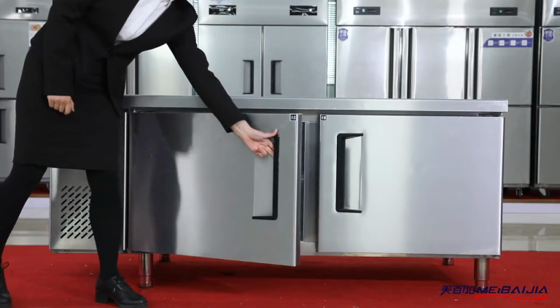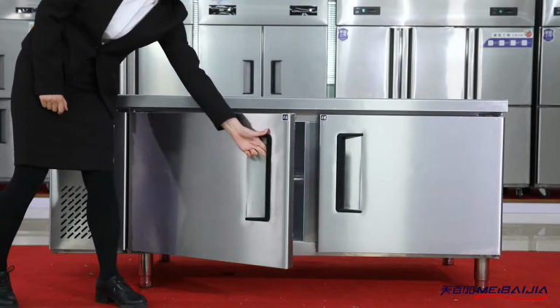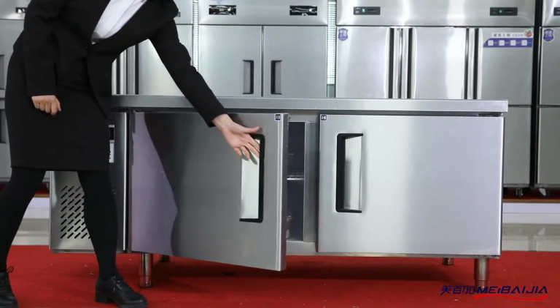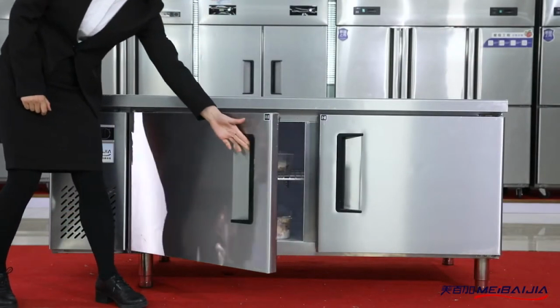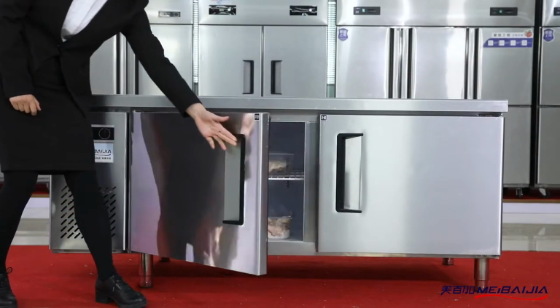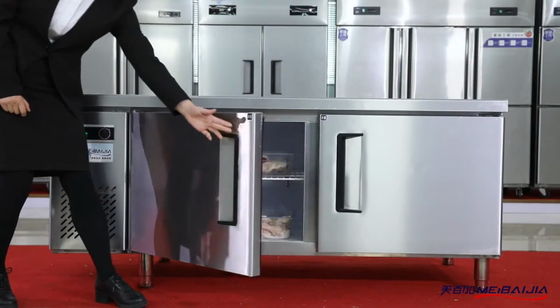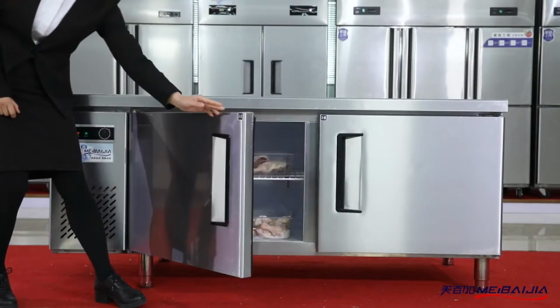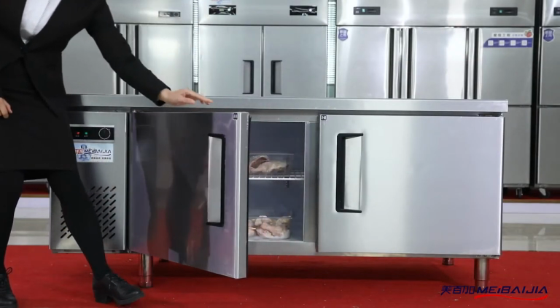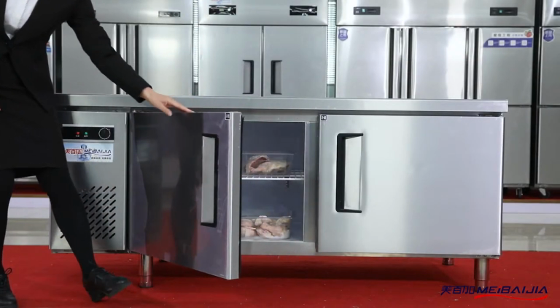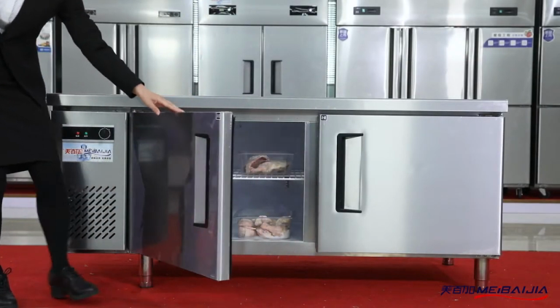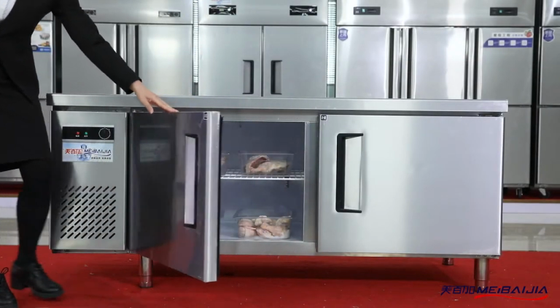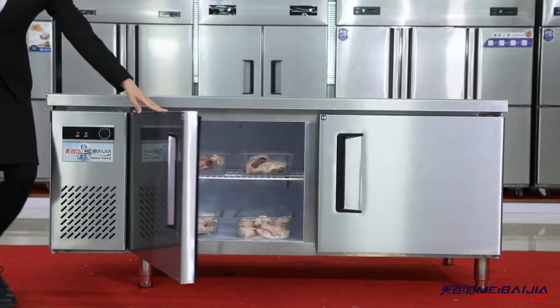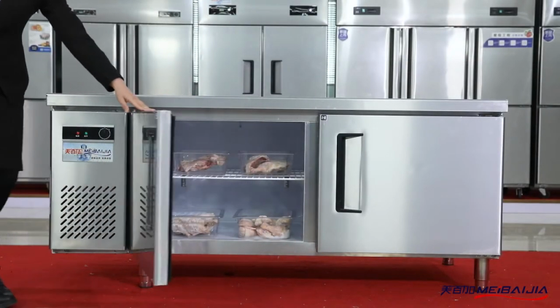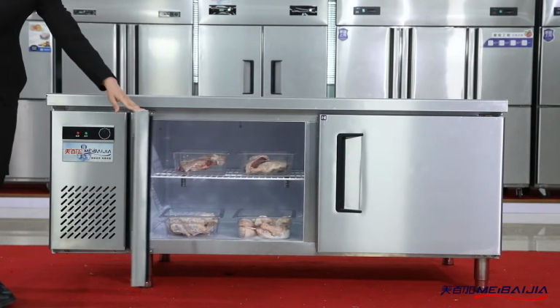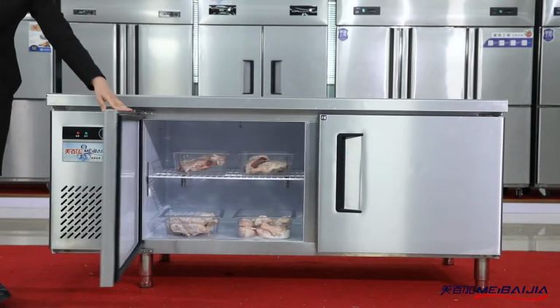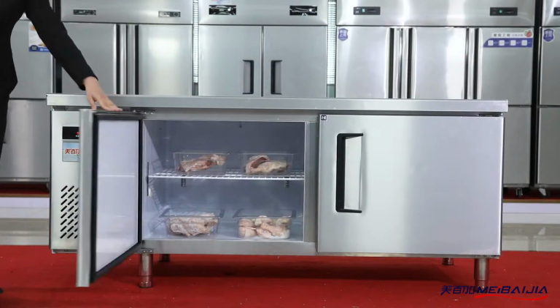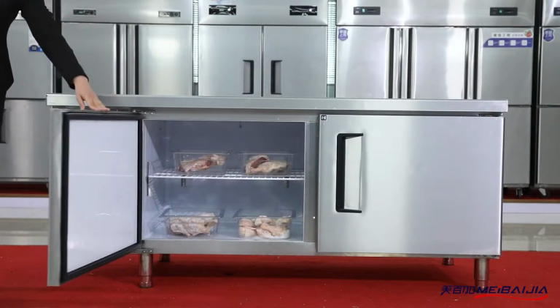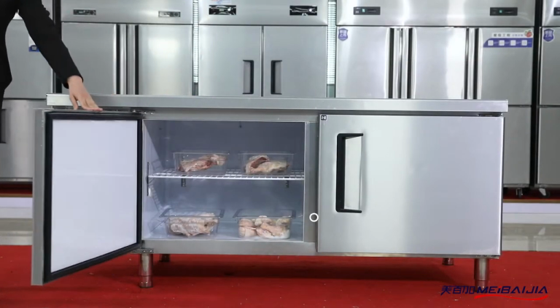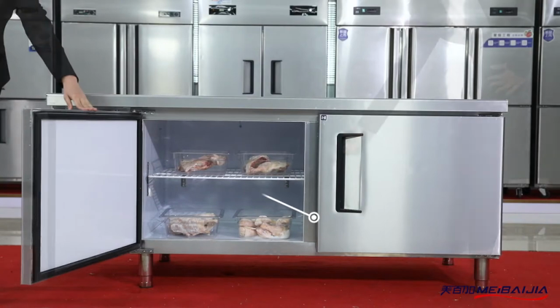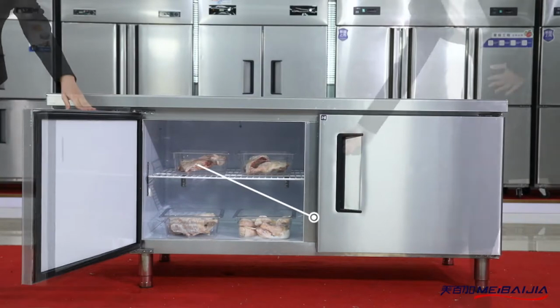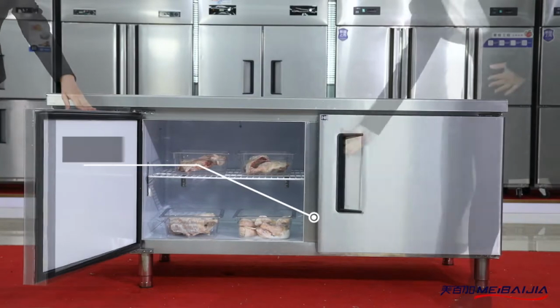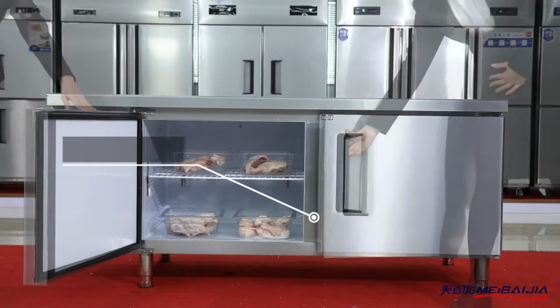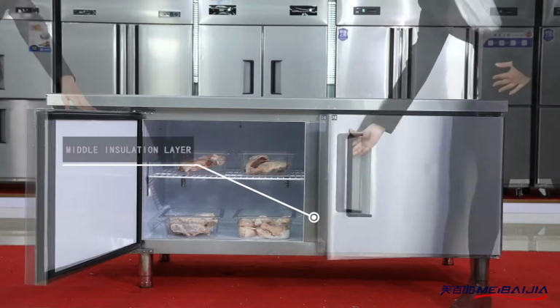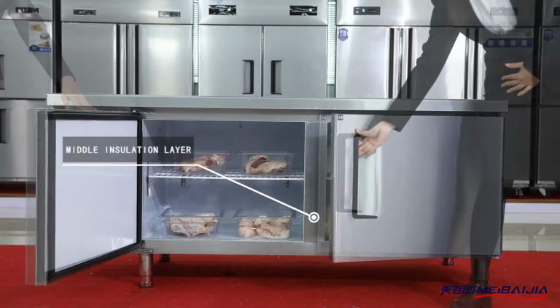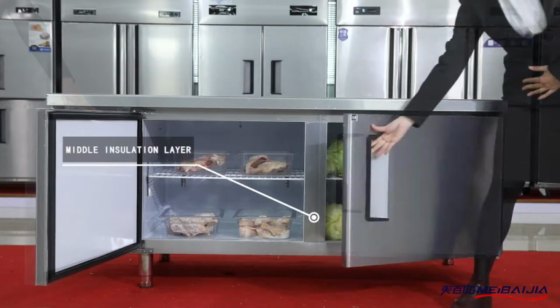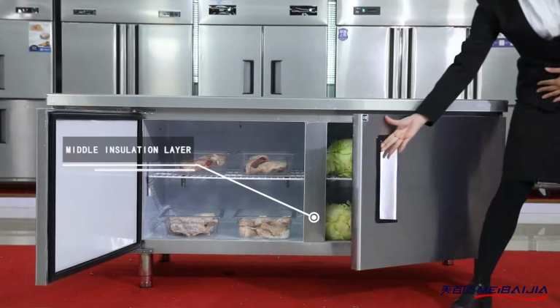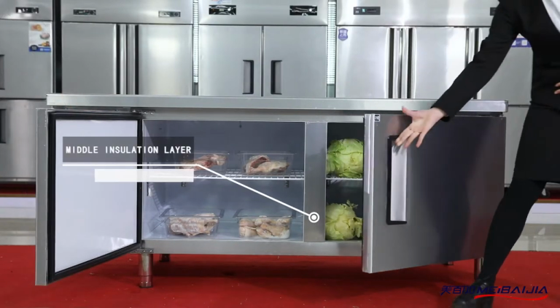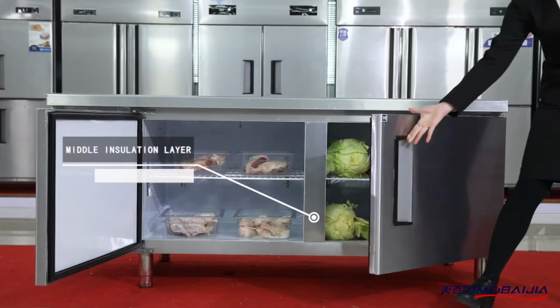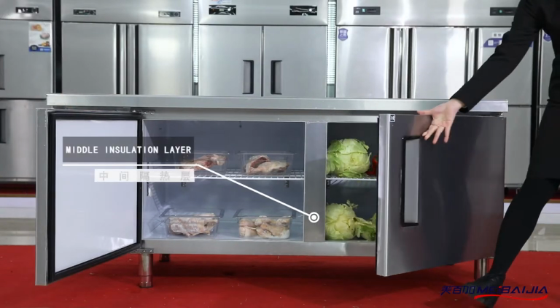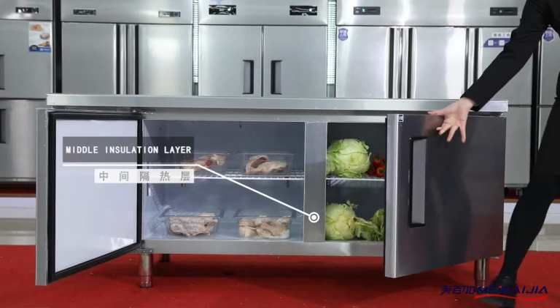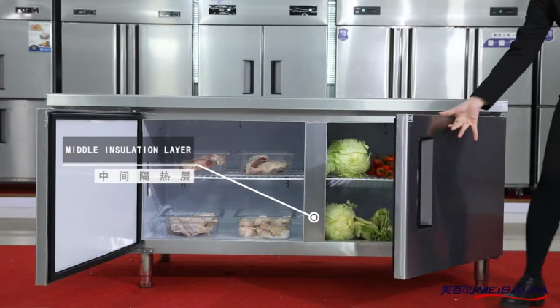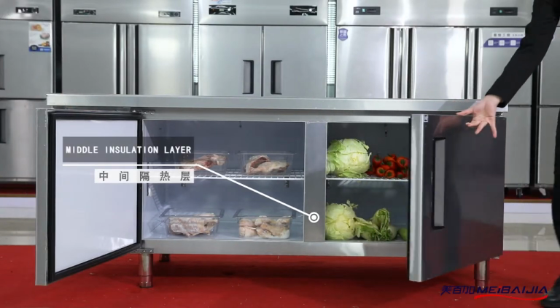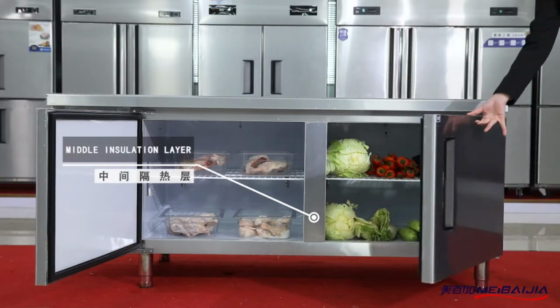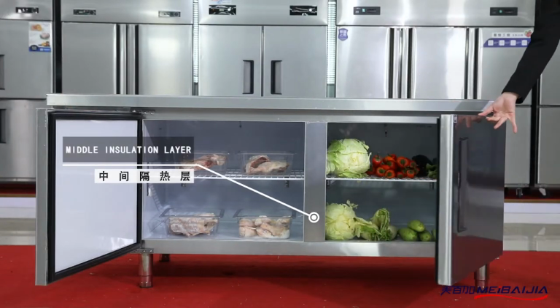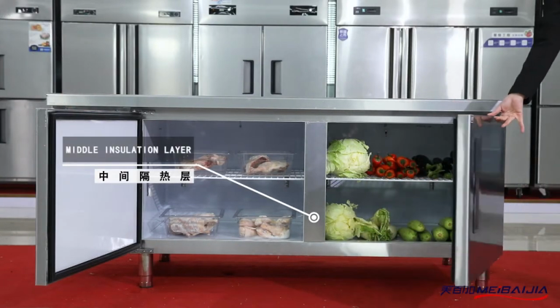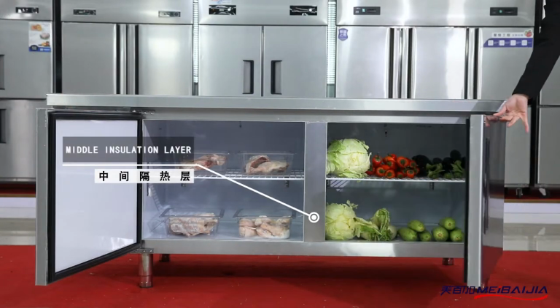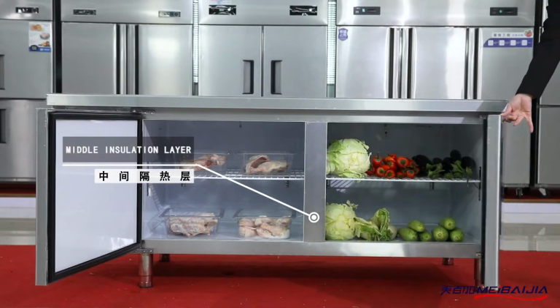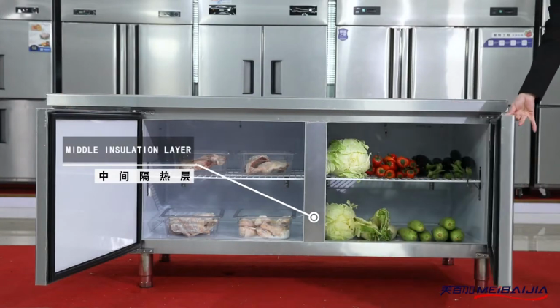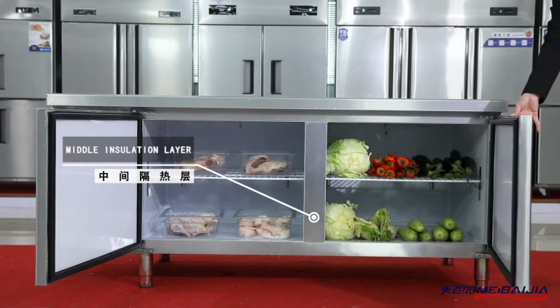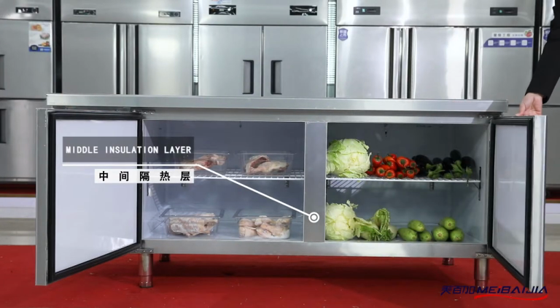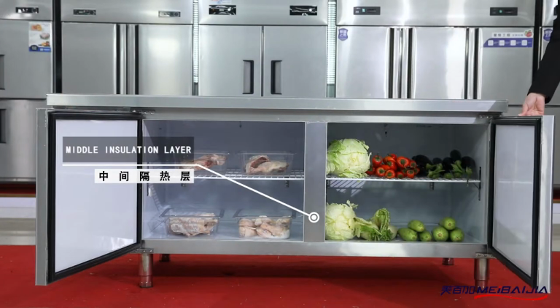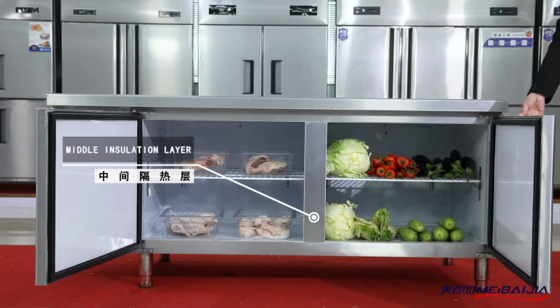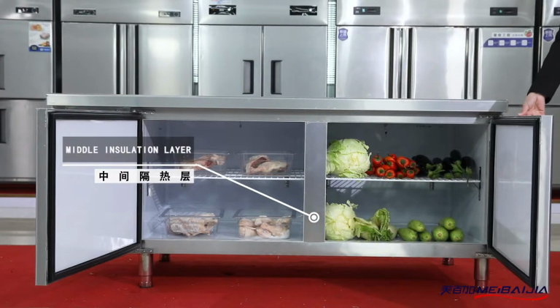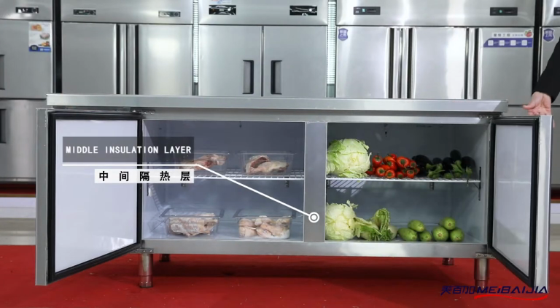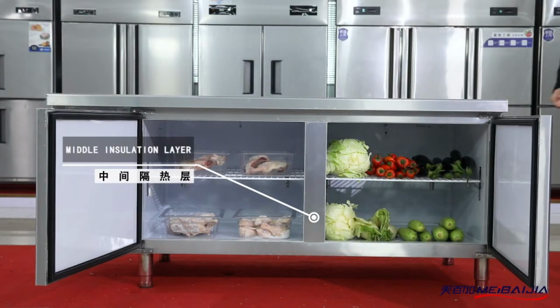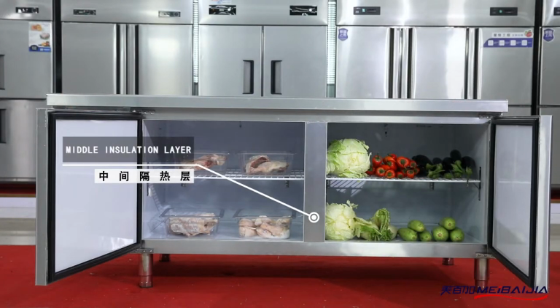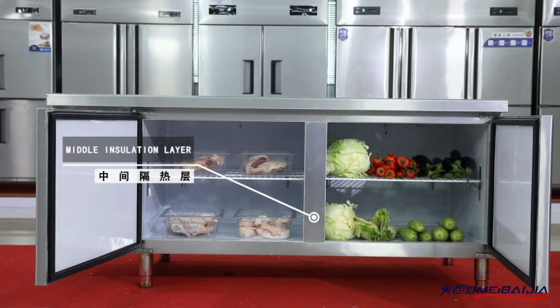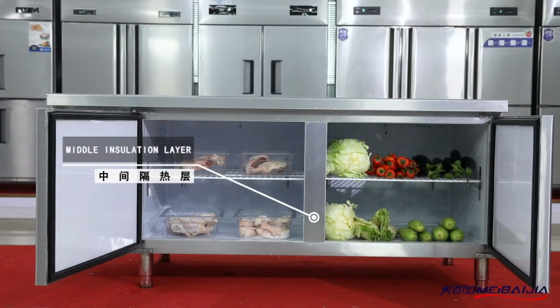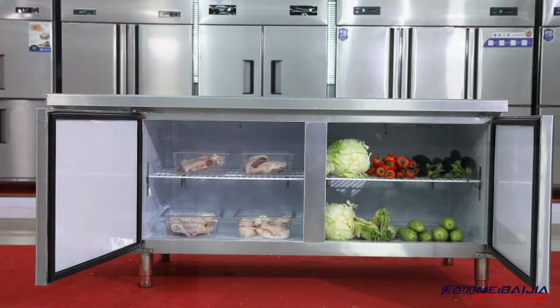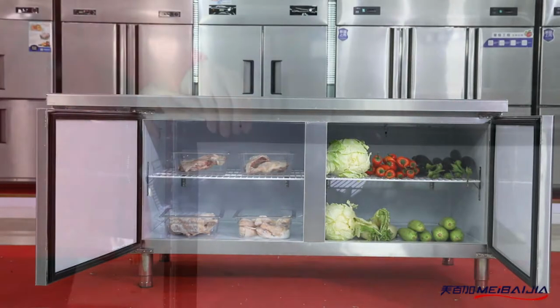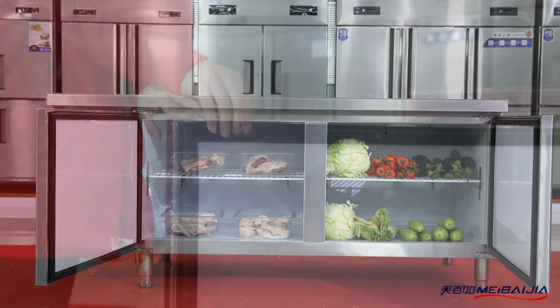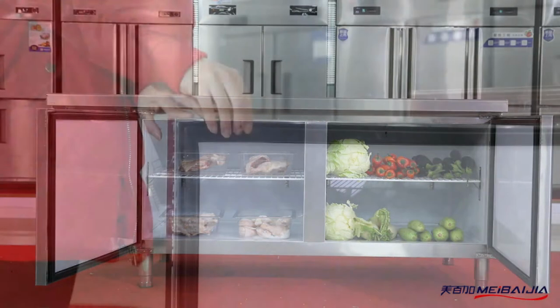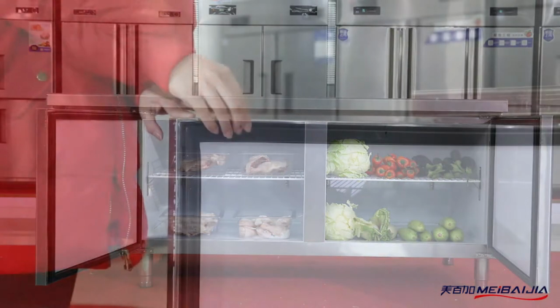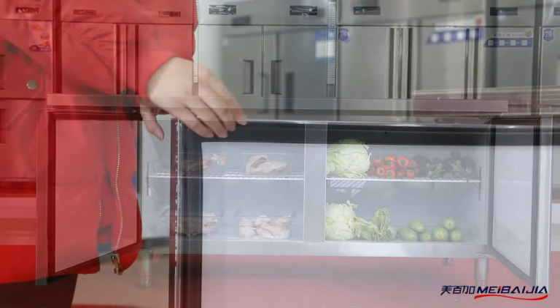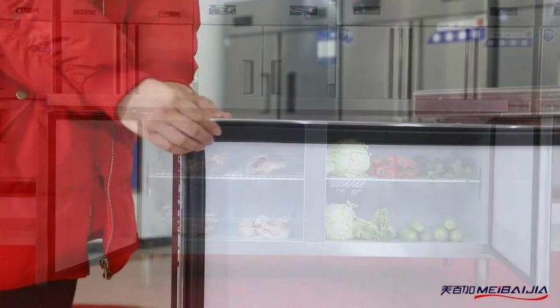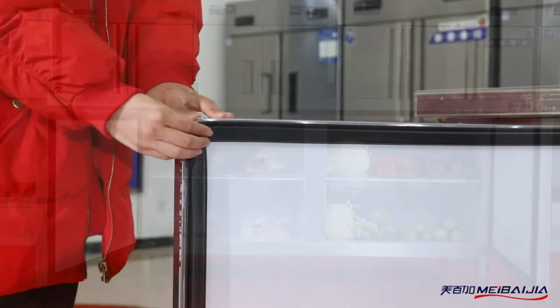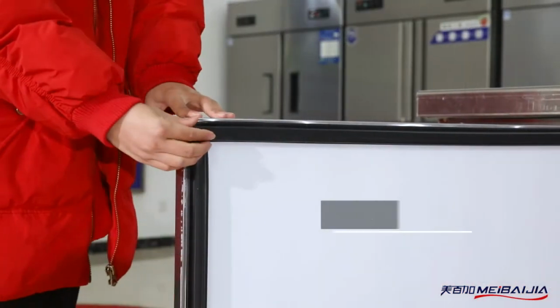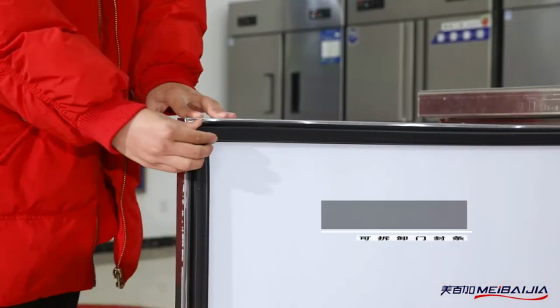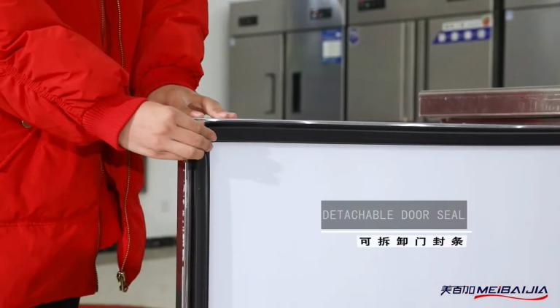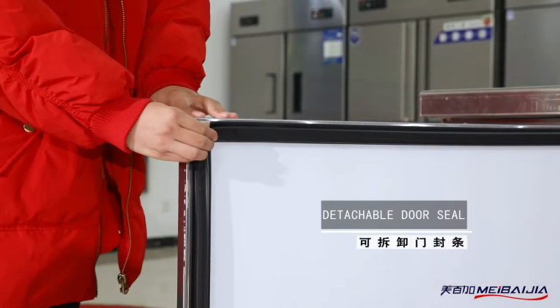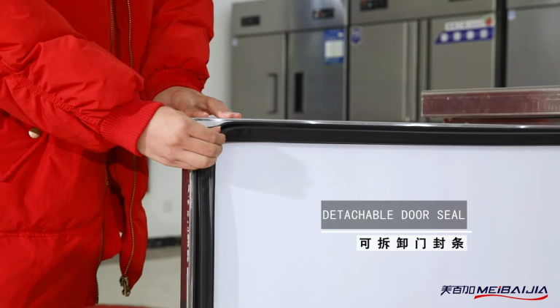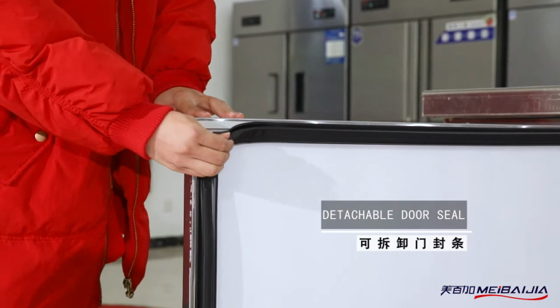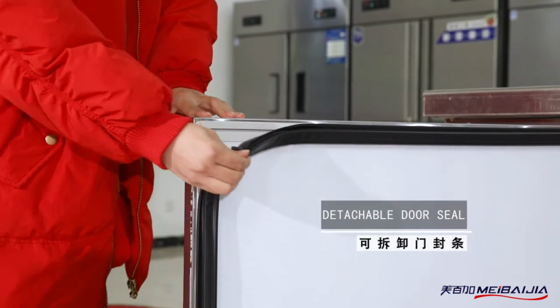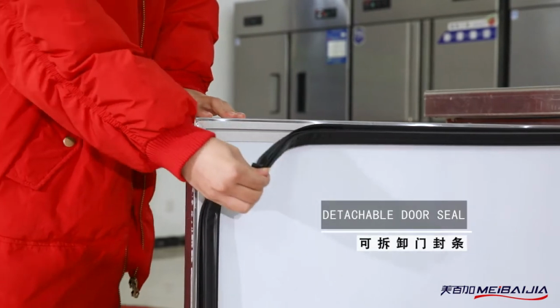For doors, we have an embedded door handle and detachable door seal. Inside are adjustable shelves for easy storage.